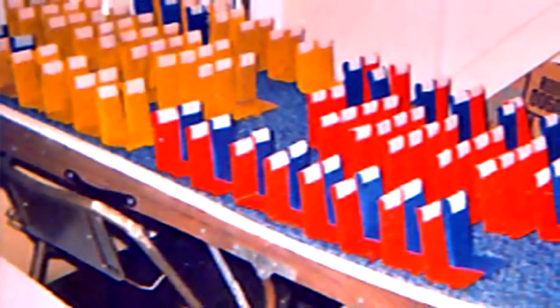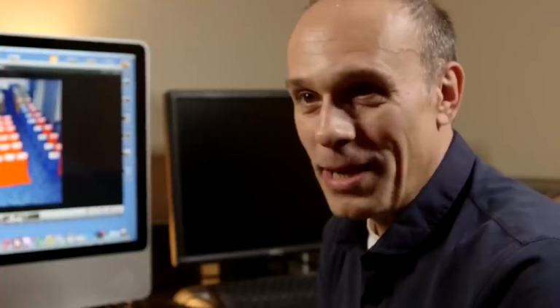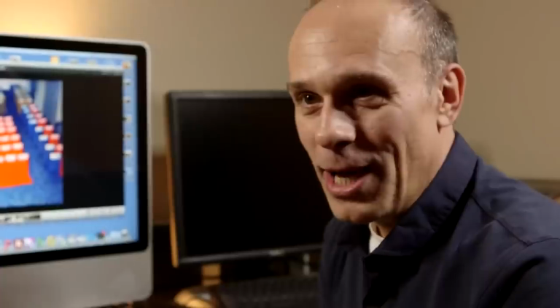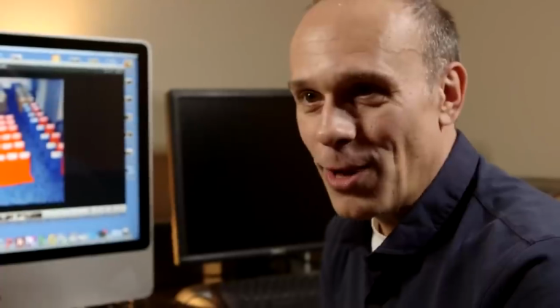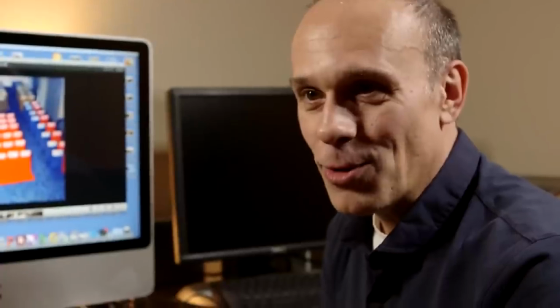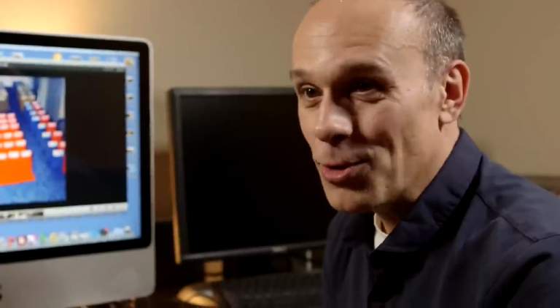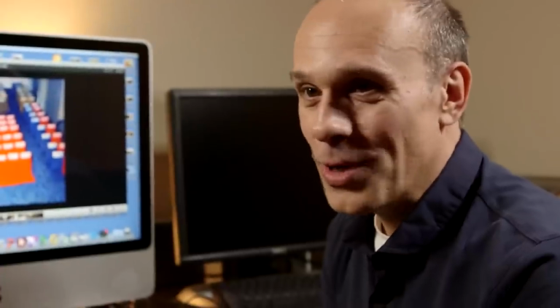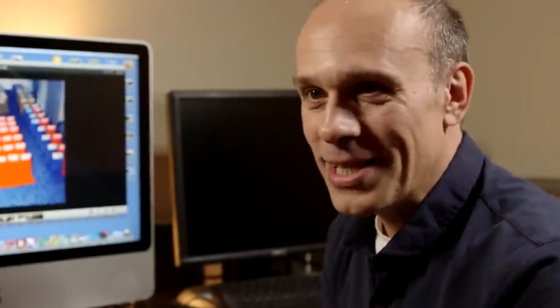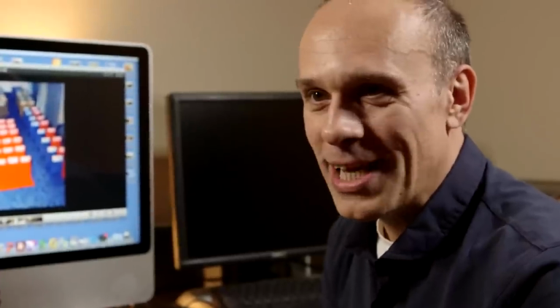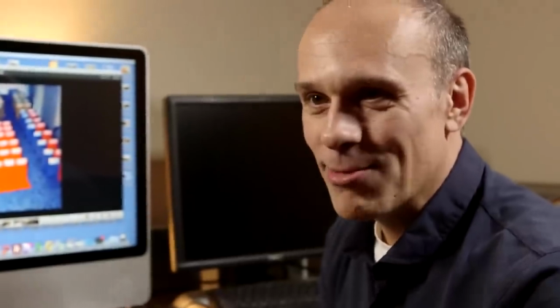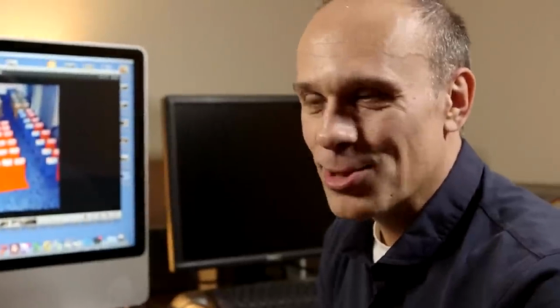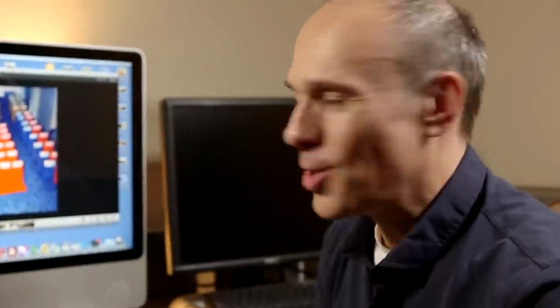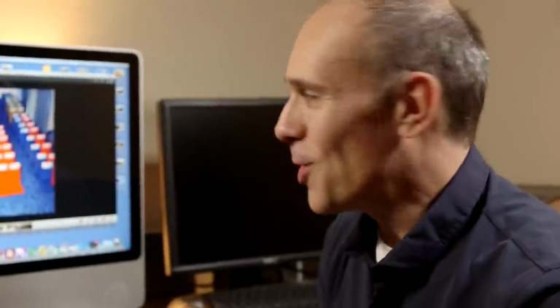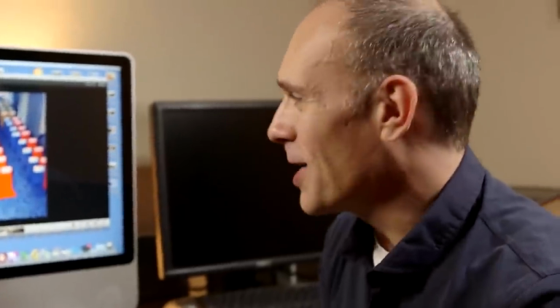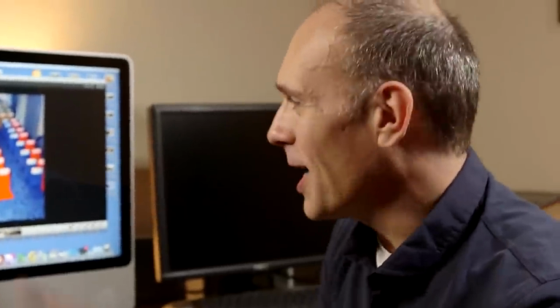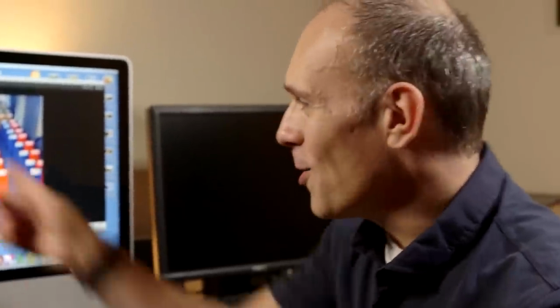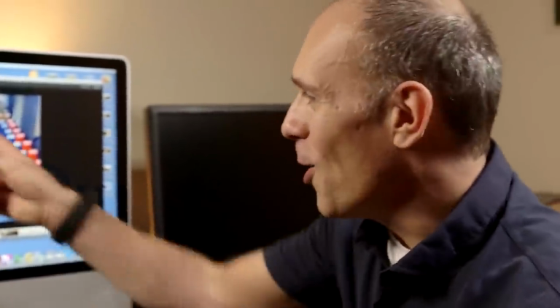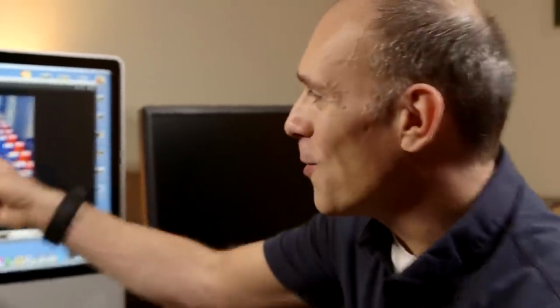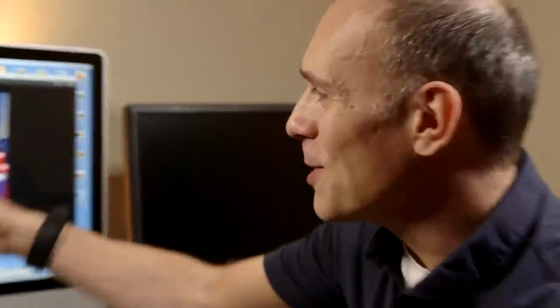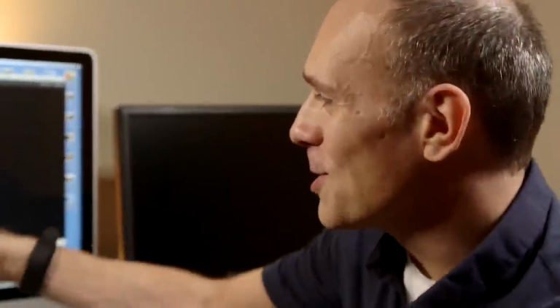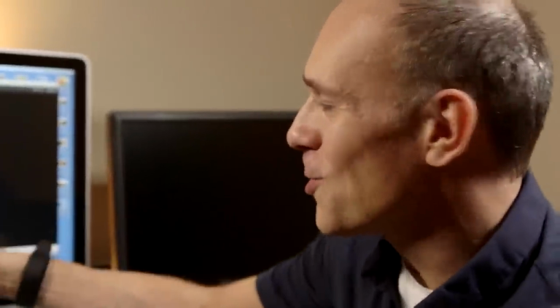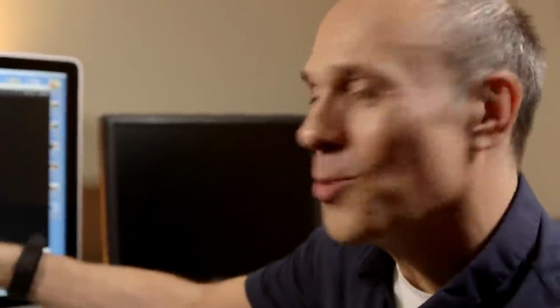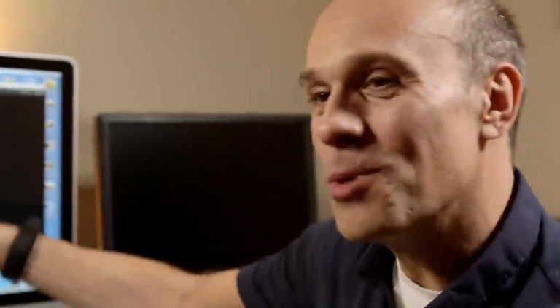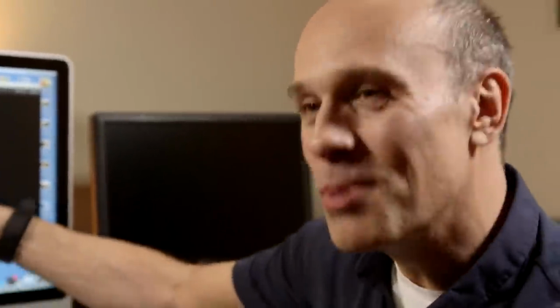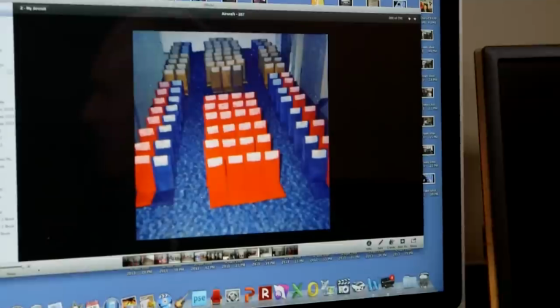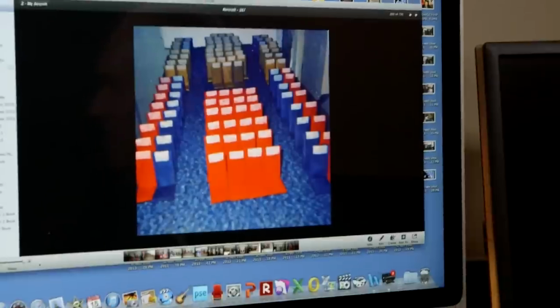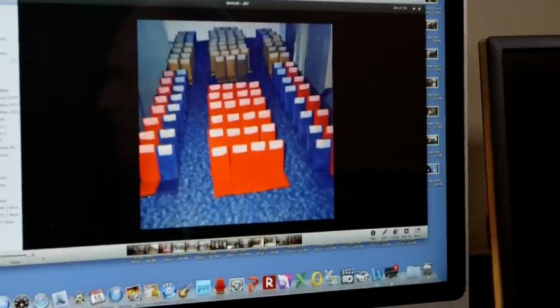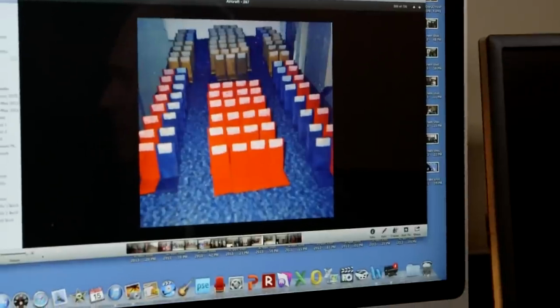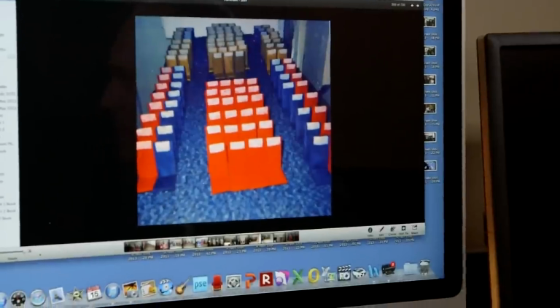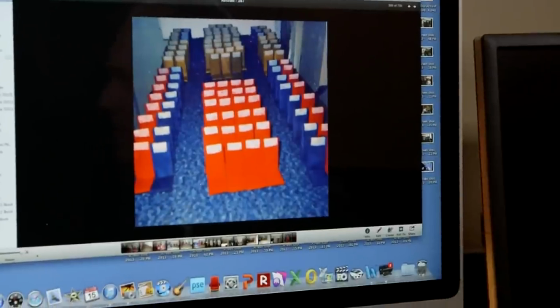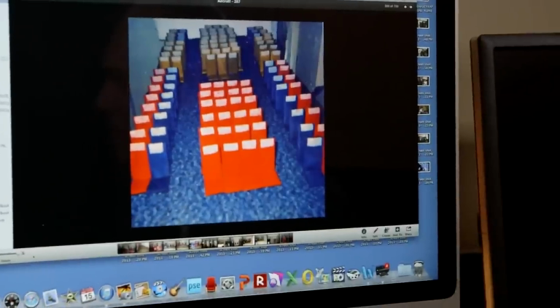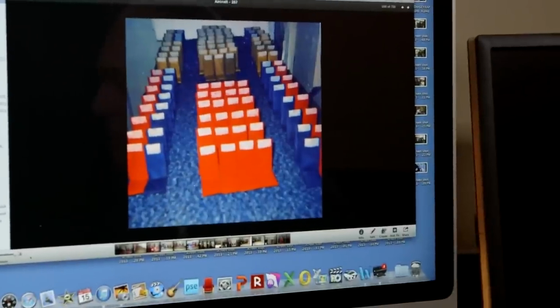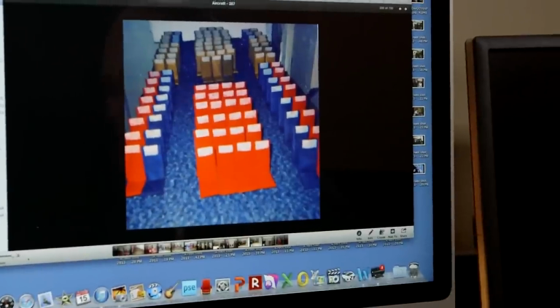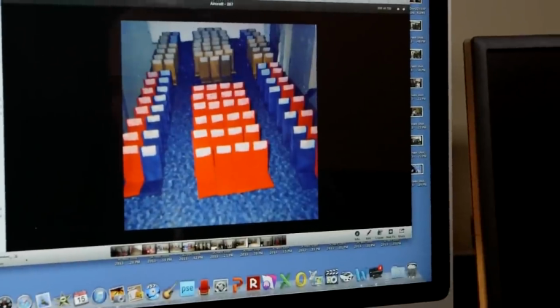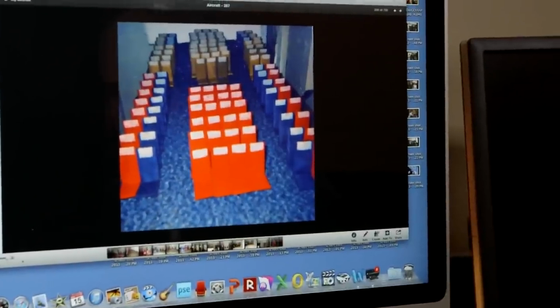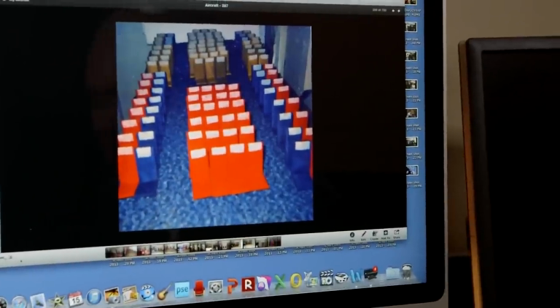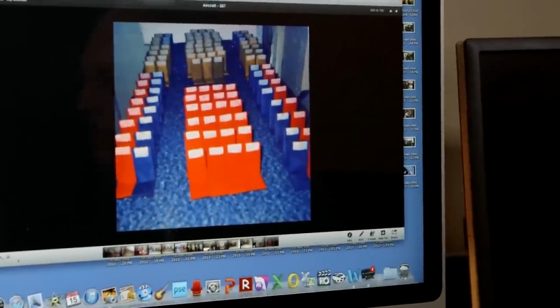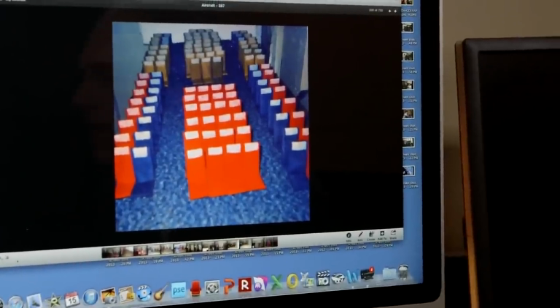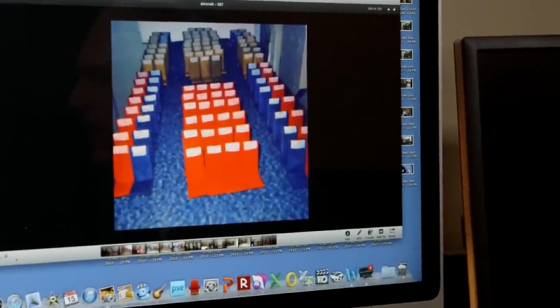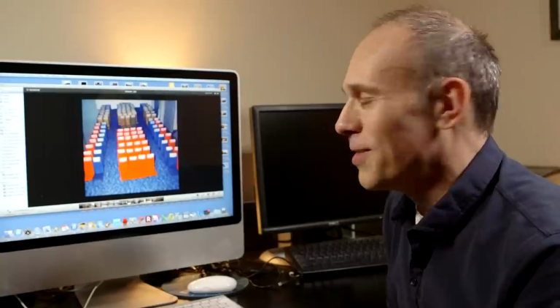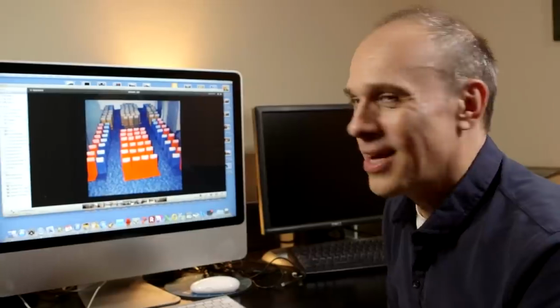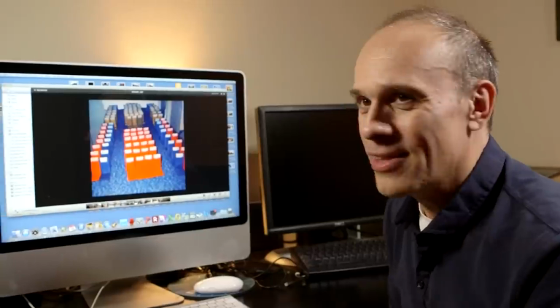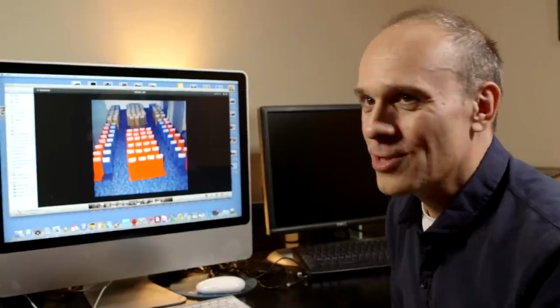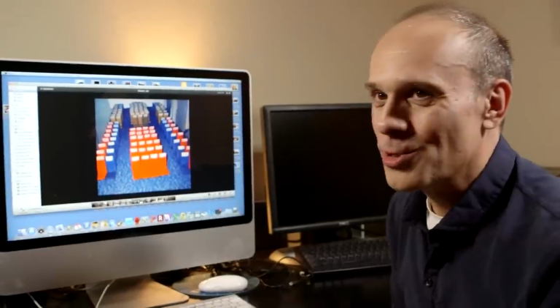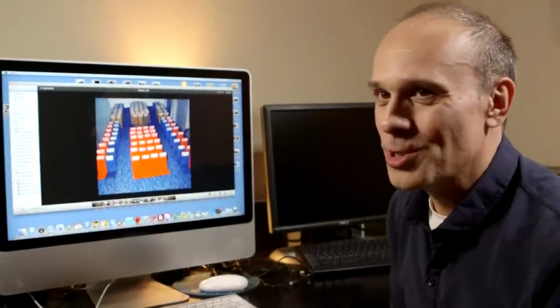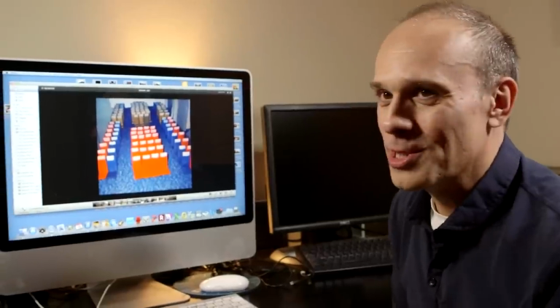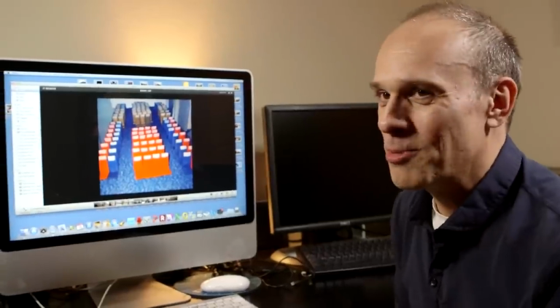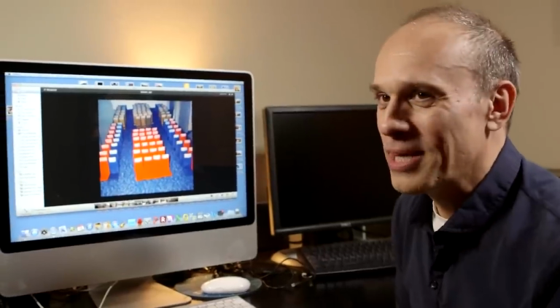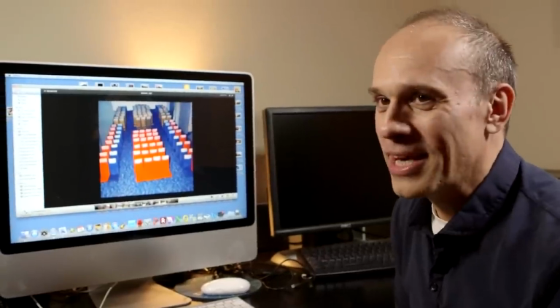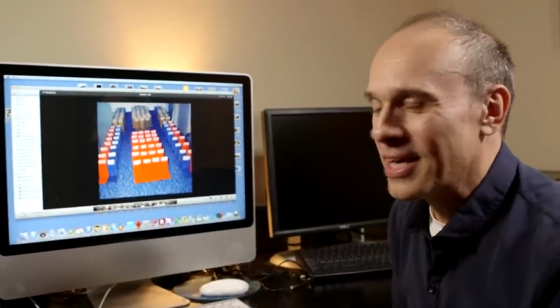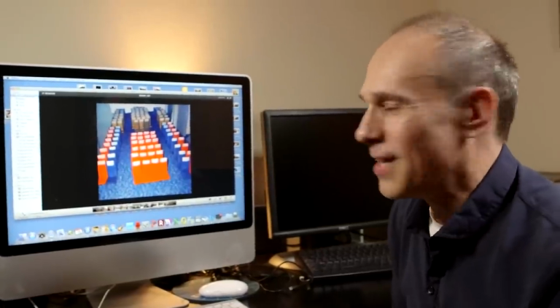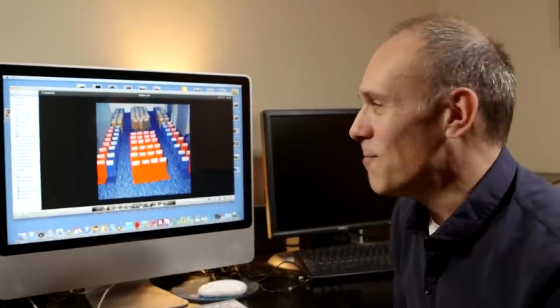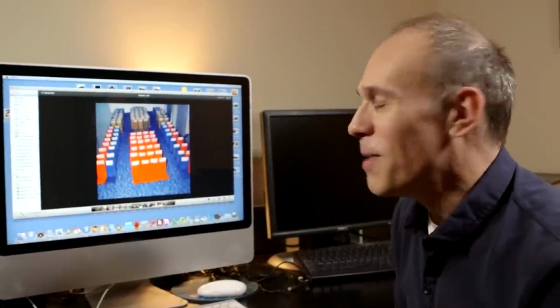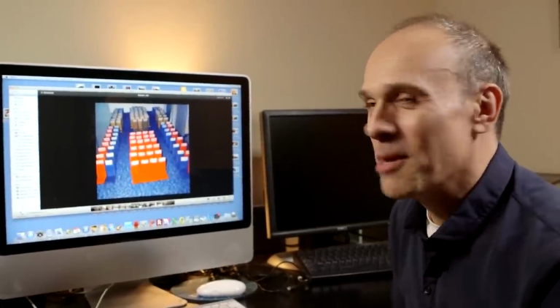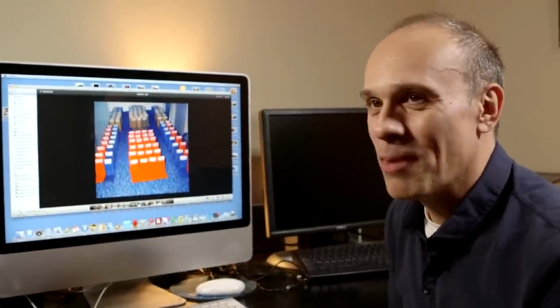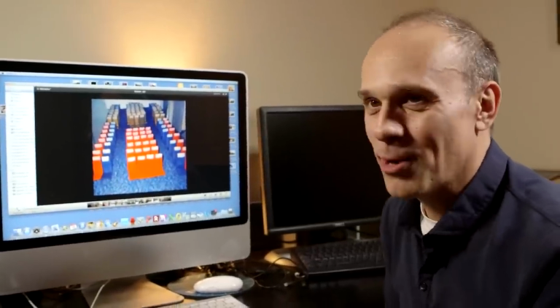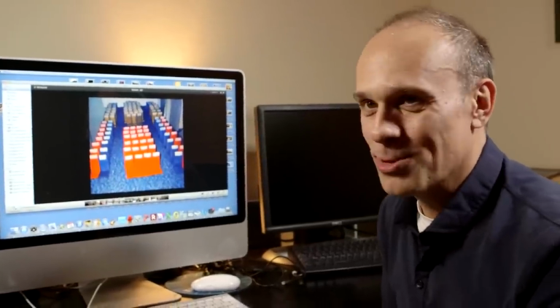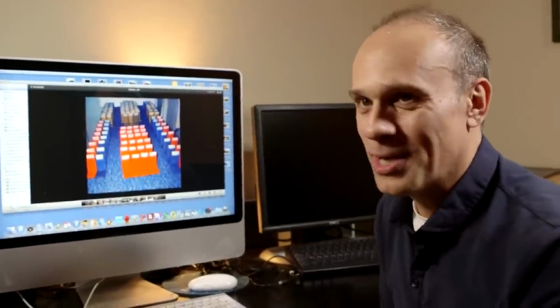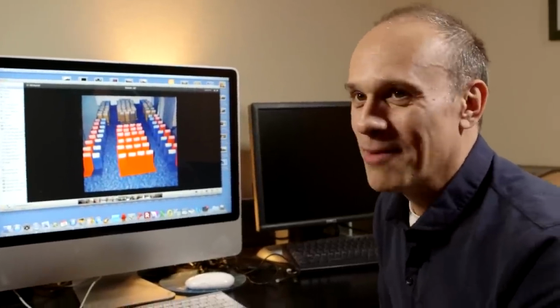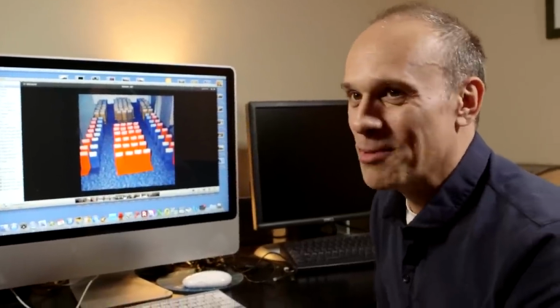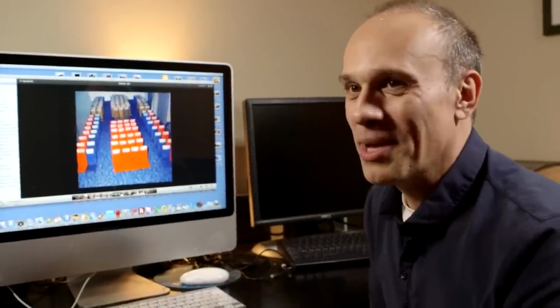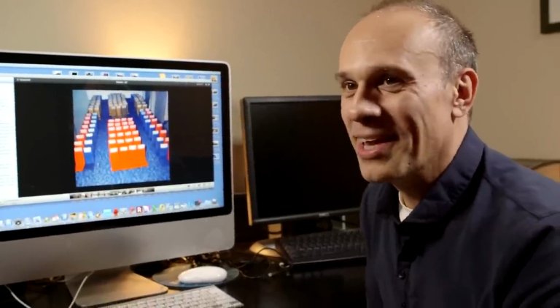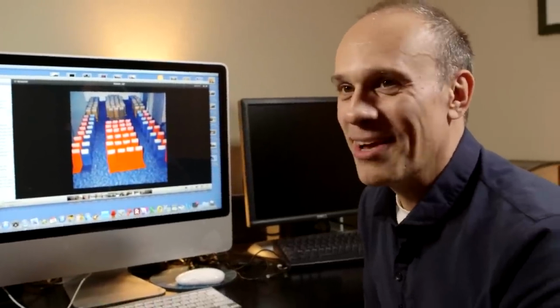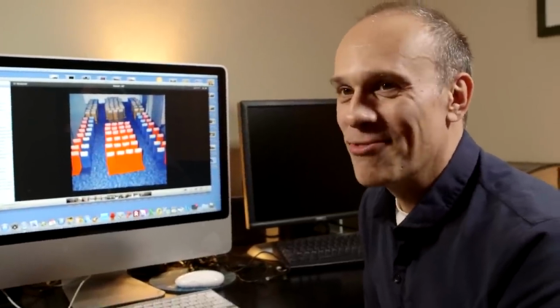My uncle, who had a table saw, cut all these little wood pieces. But little did I know at this point that this was just the beginning of many models to come in my life.